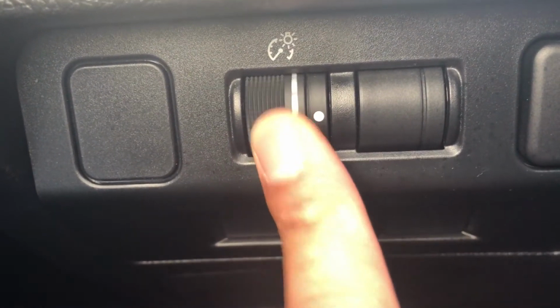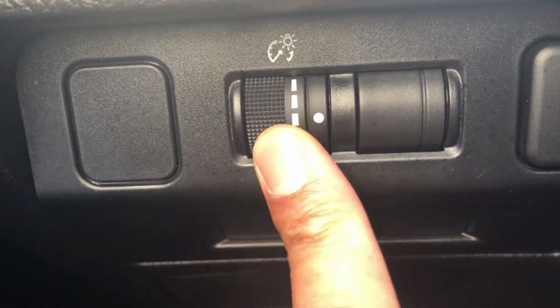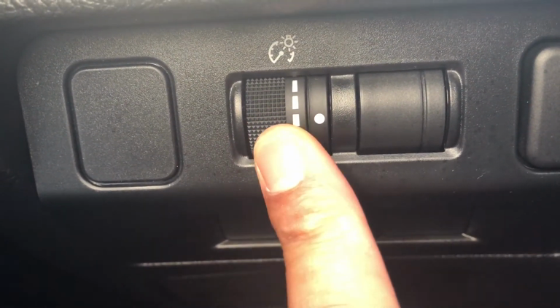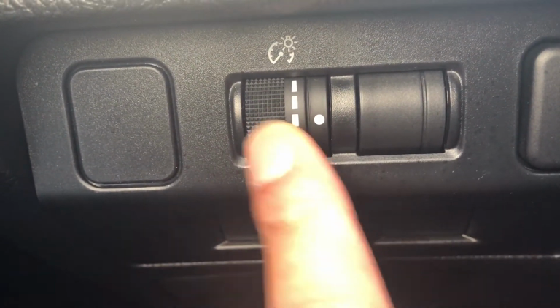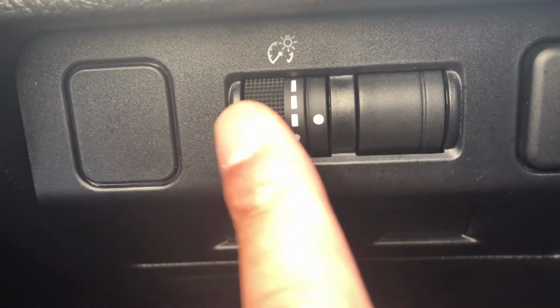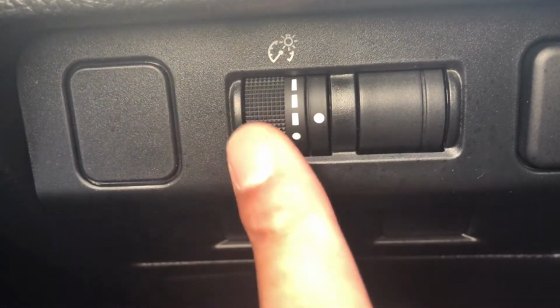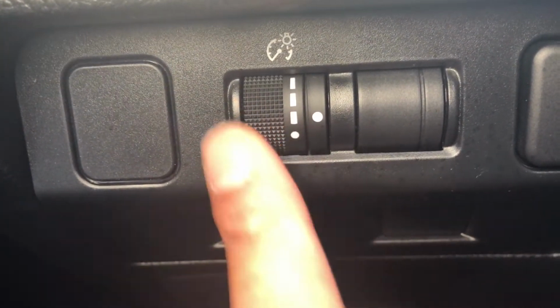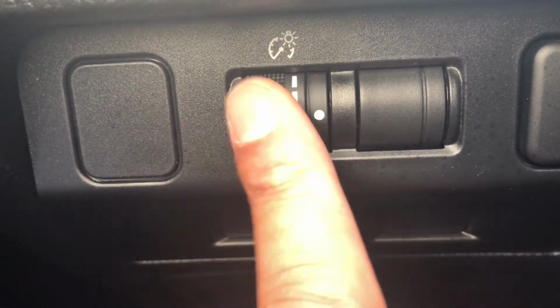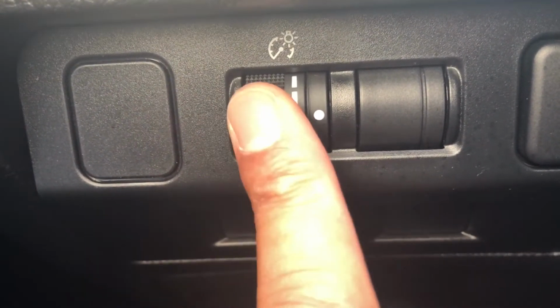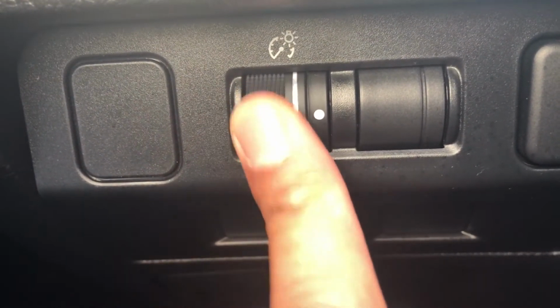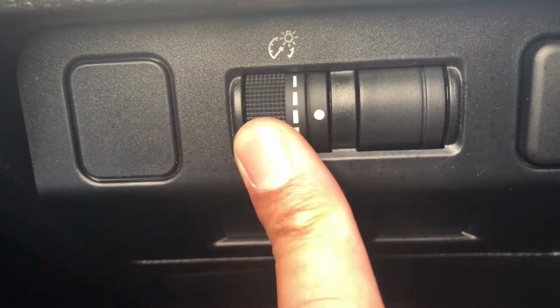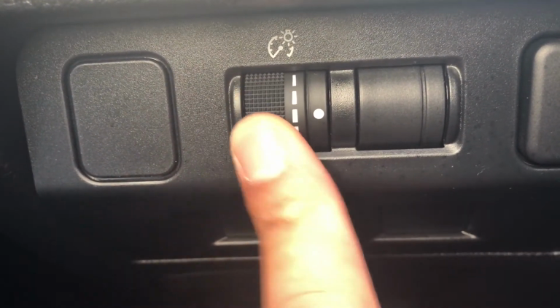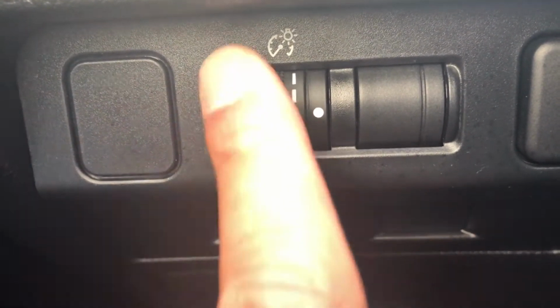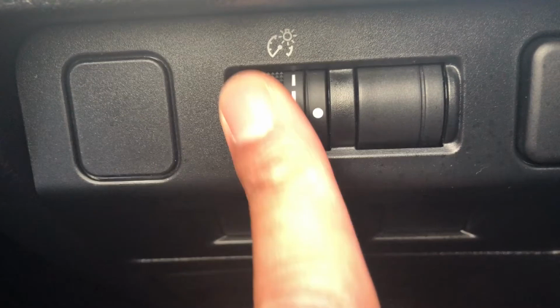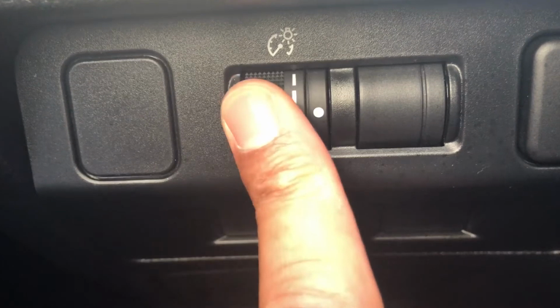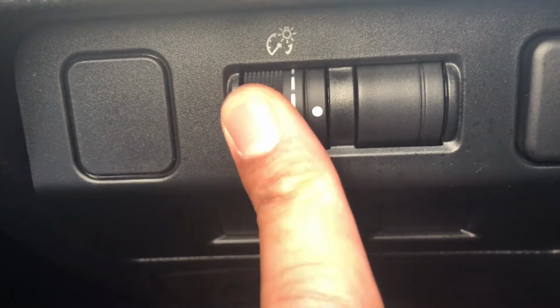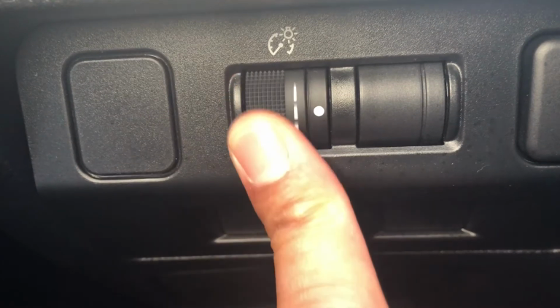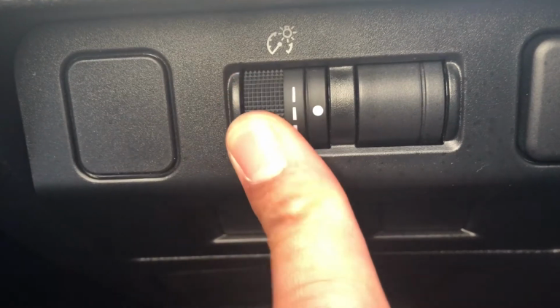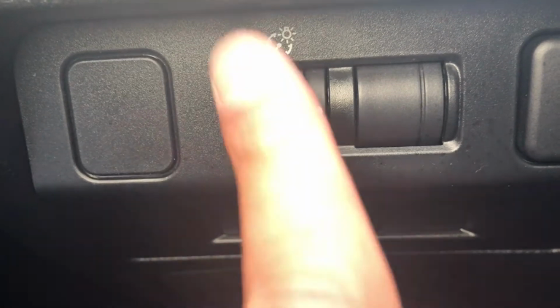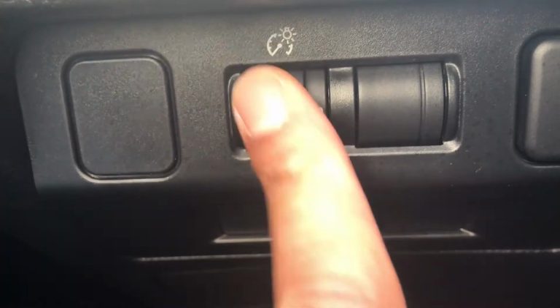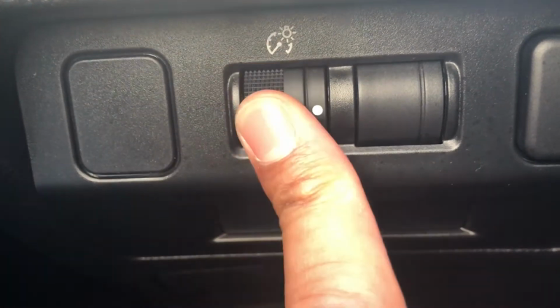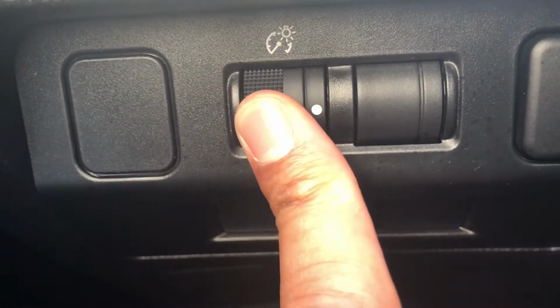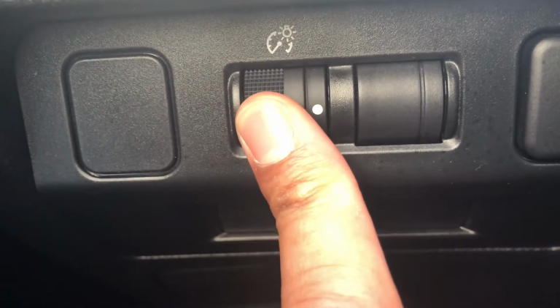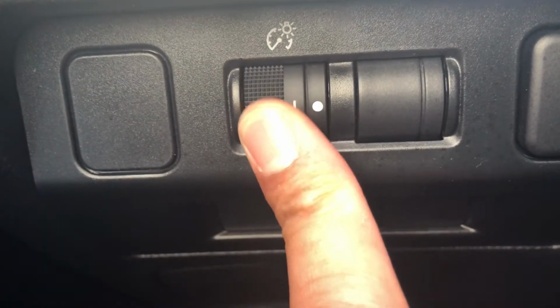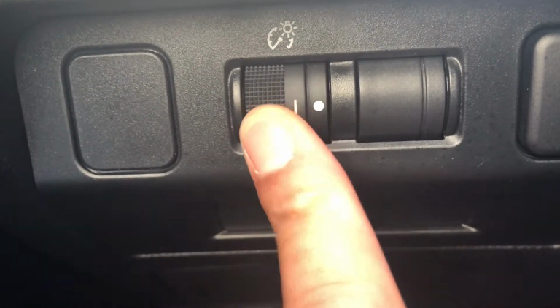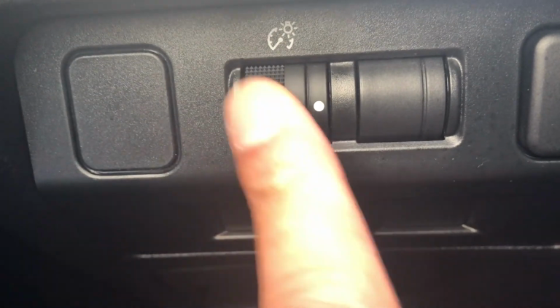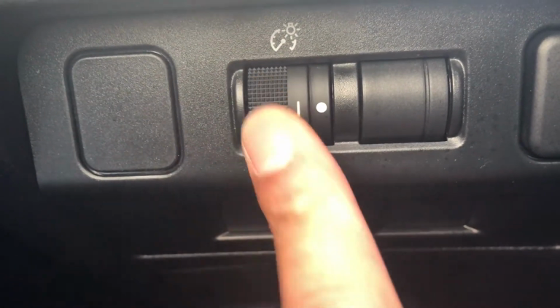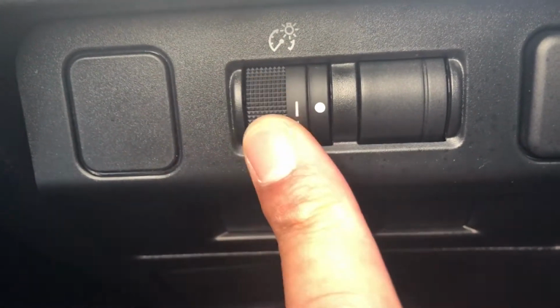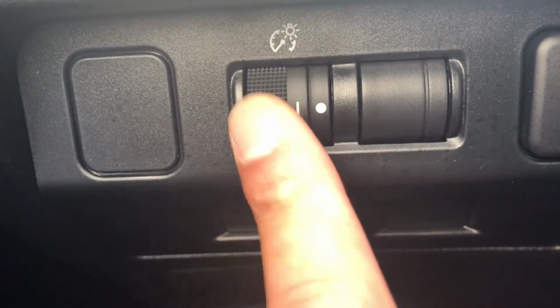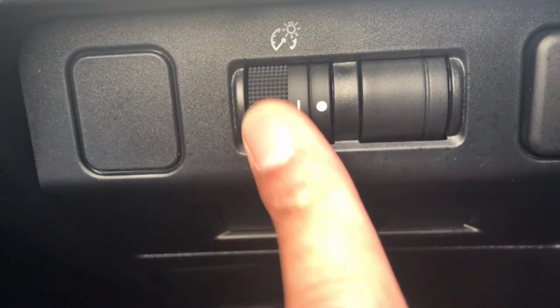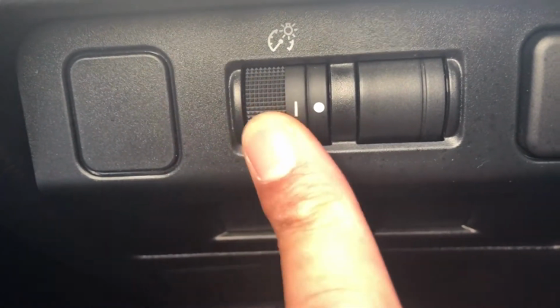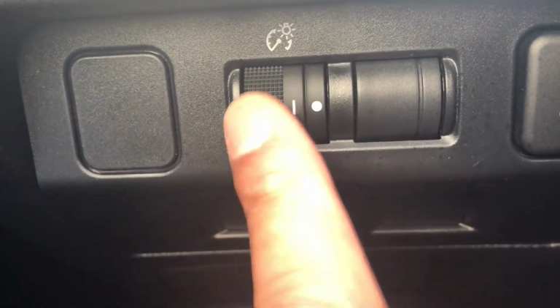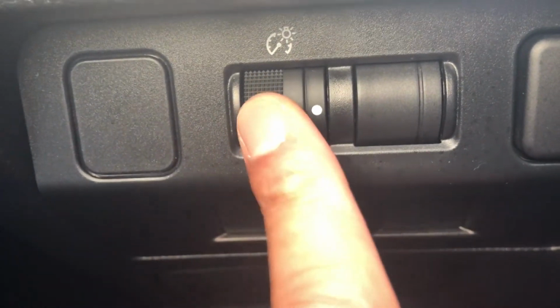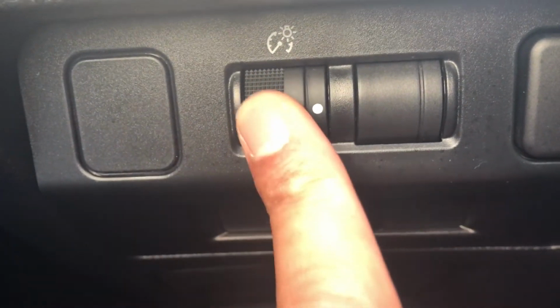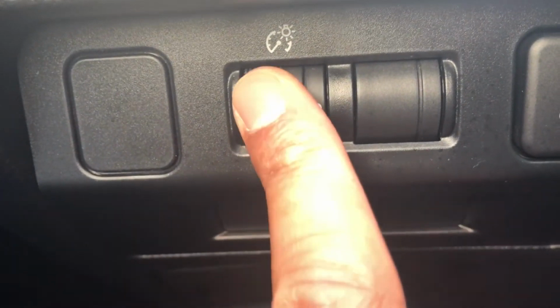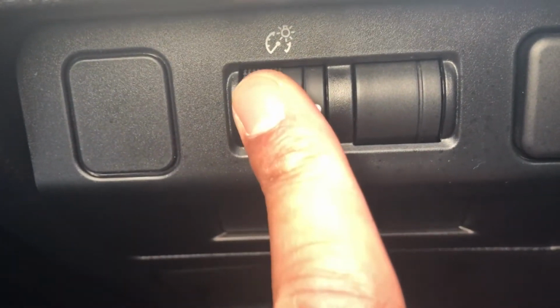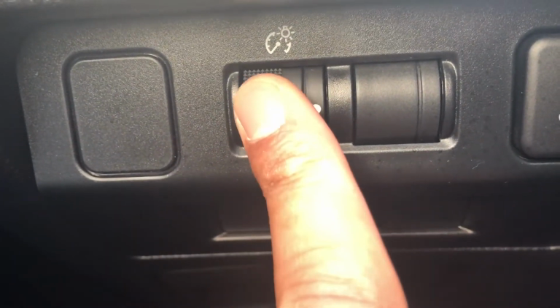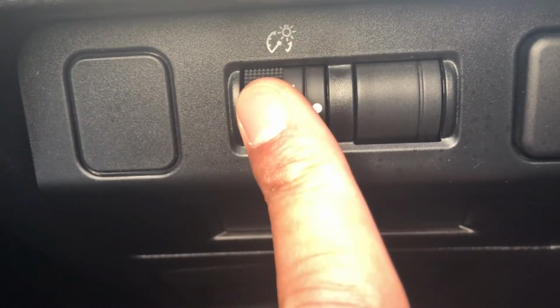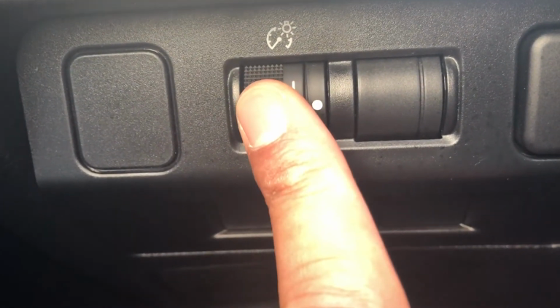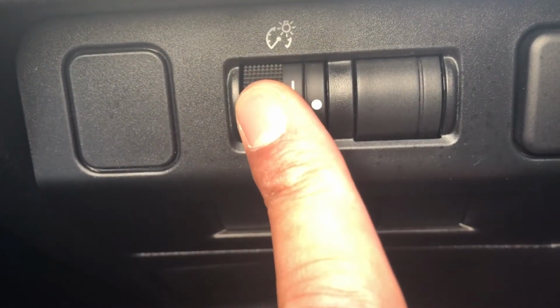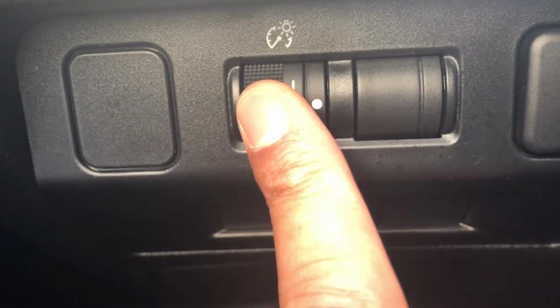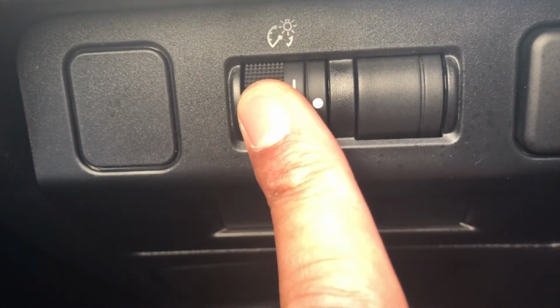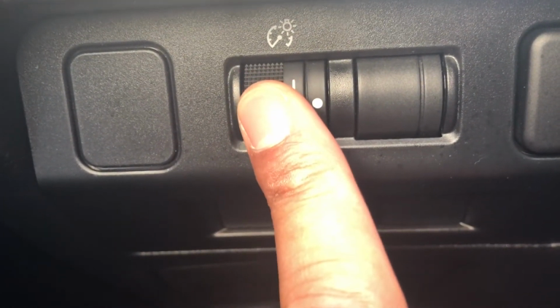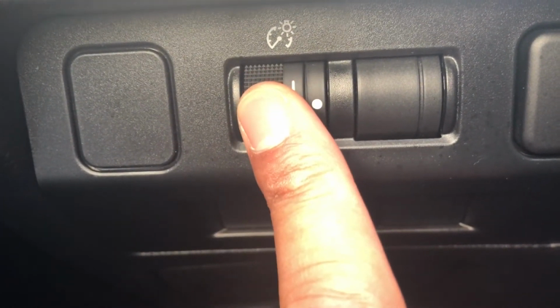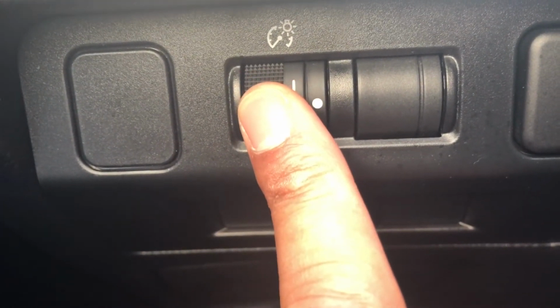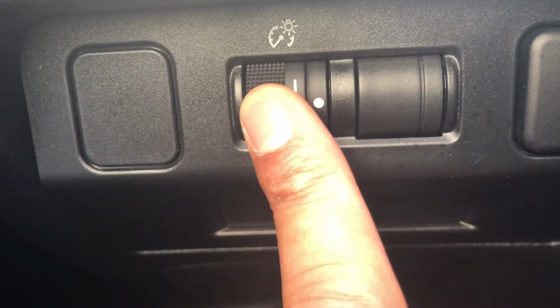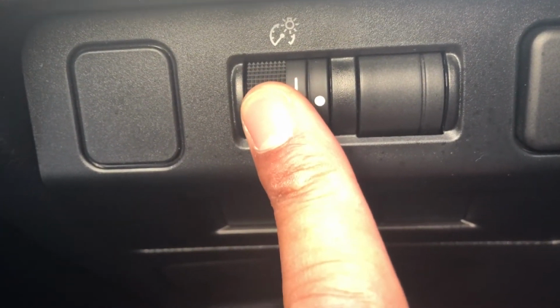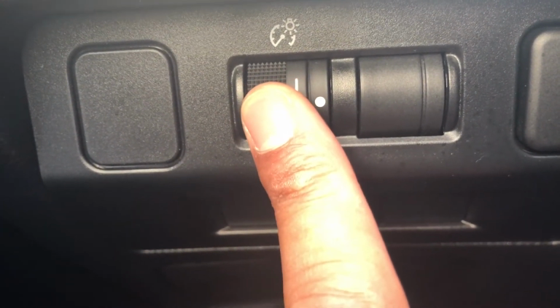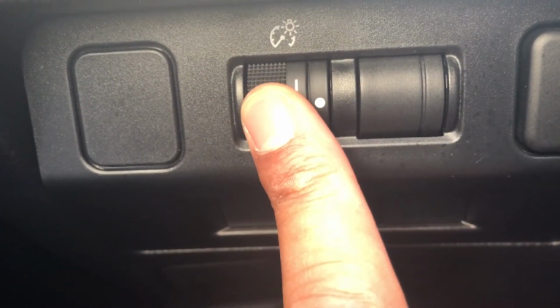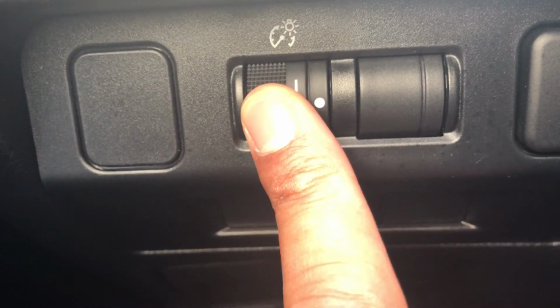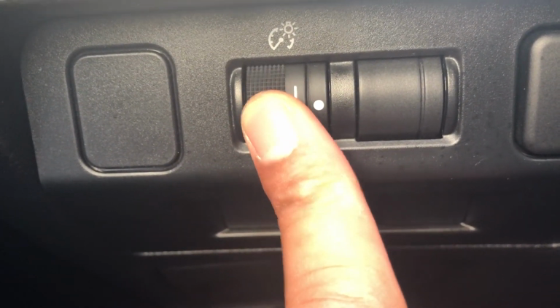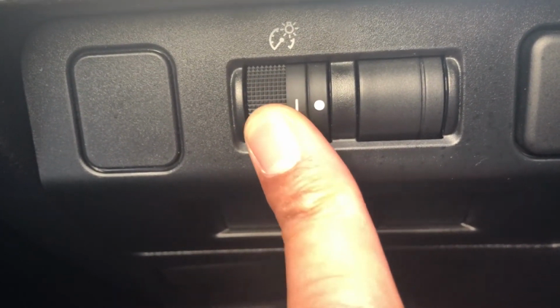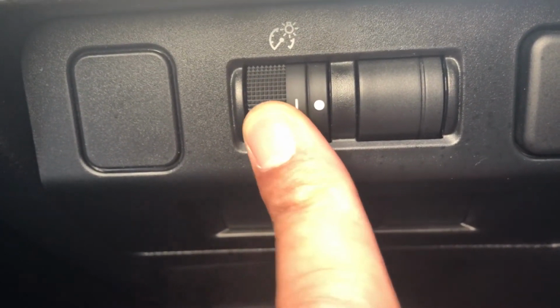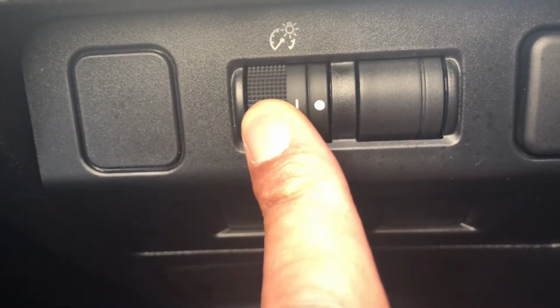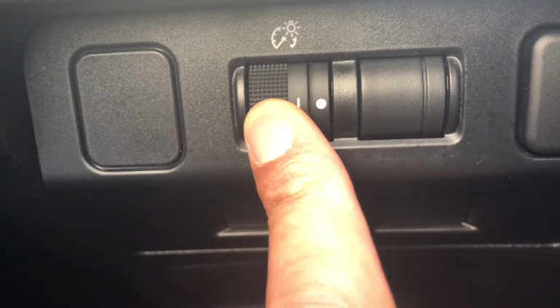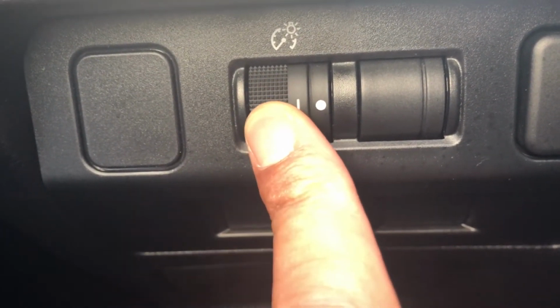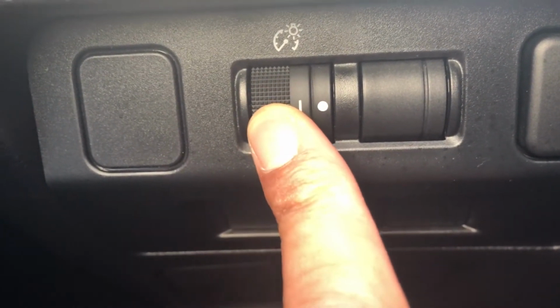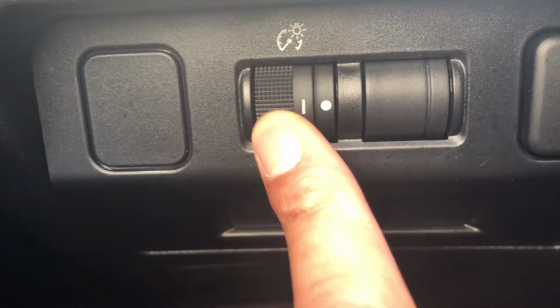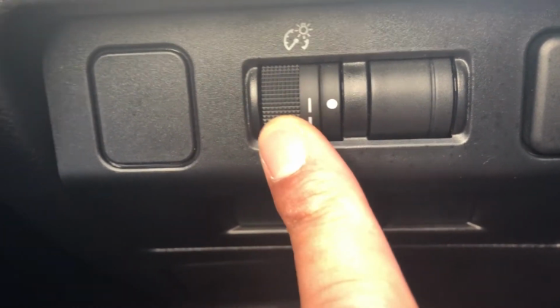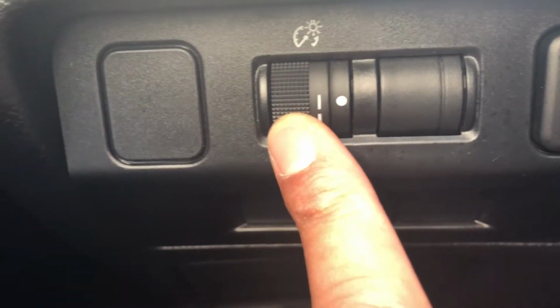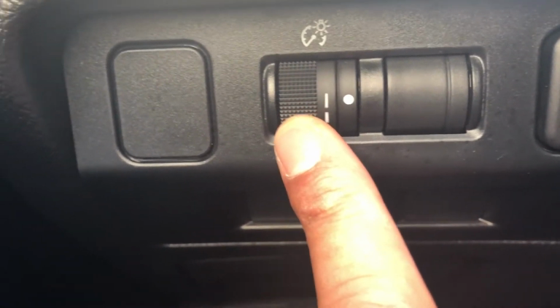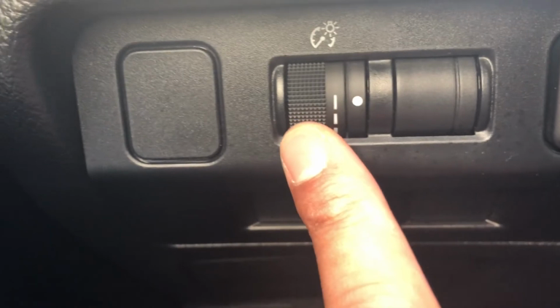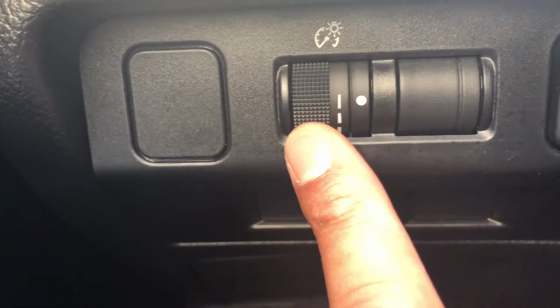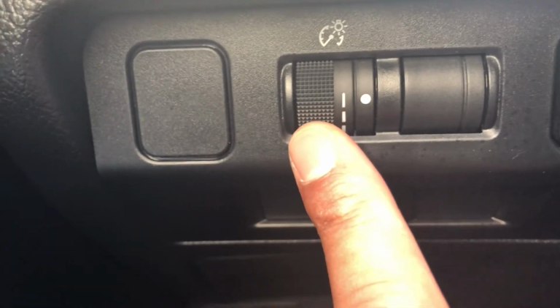So that's how you brighten and dim the dashboard on the Subaru Crosstrek 2017. Let me know if you have any questions. Thanks a lot.